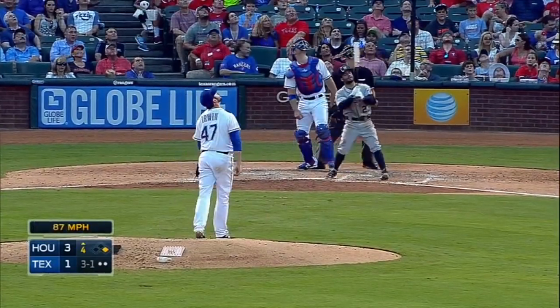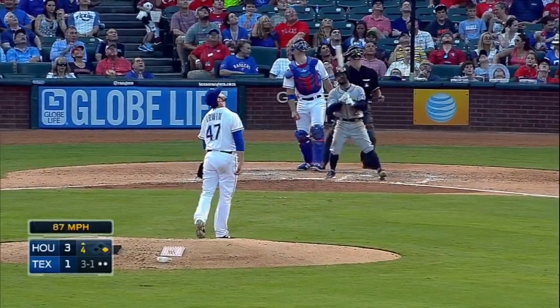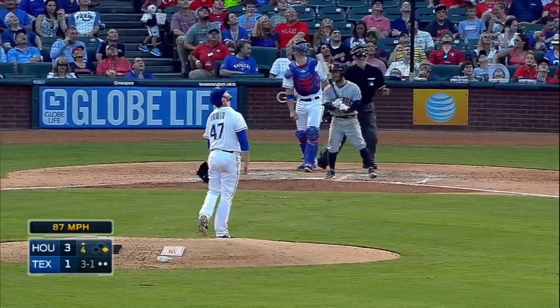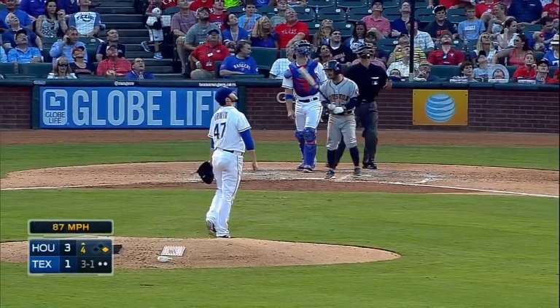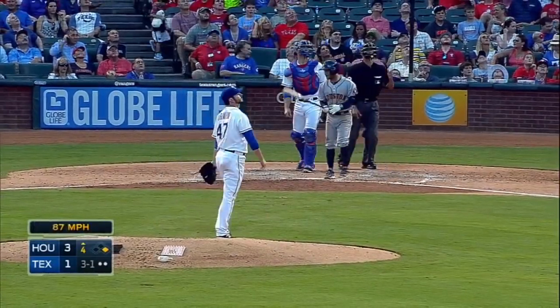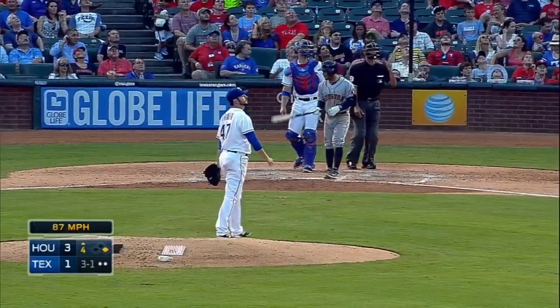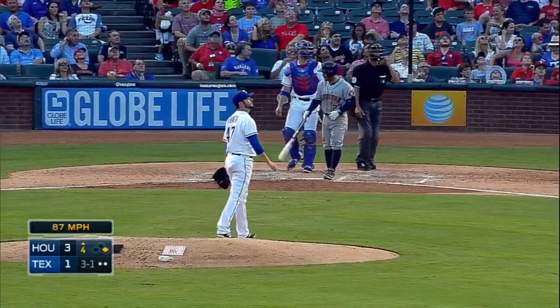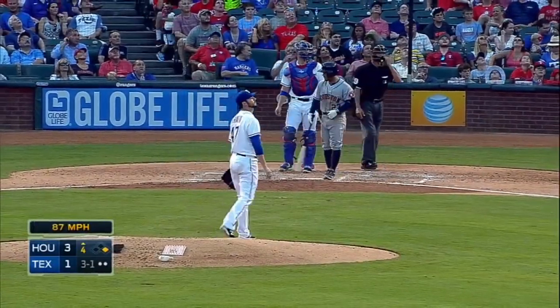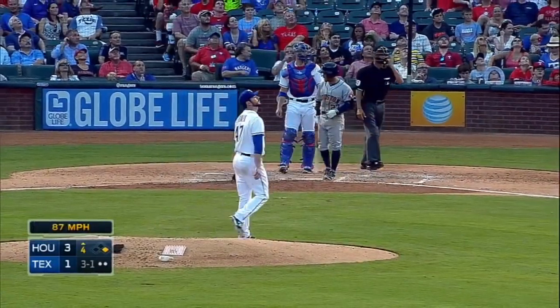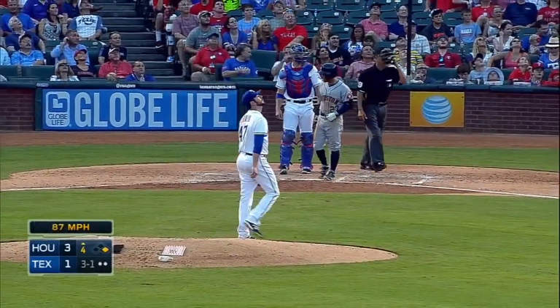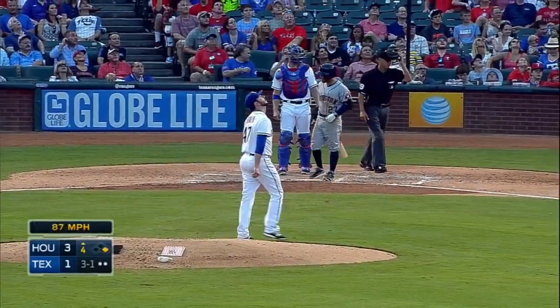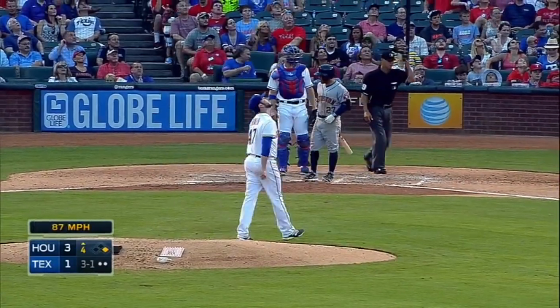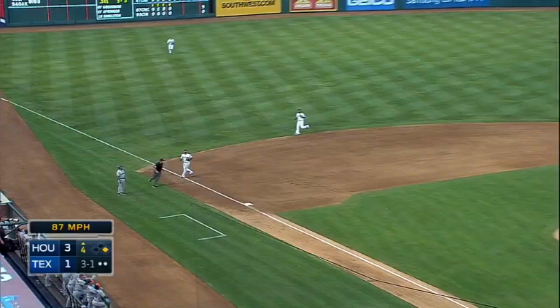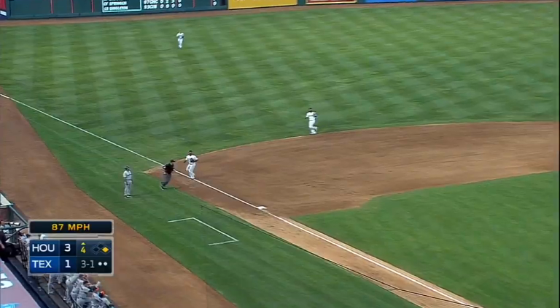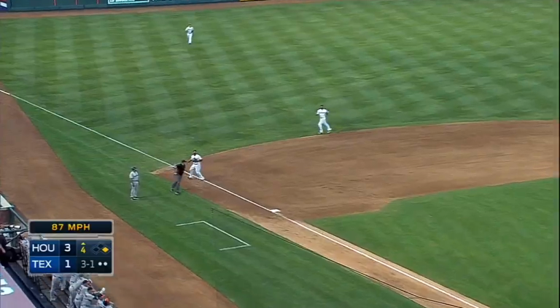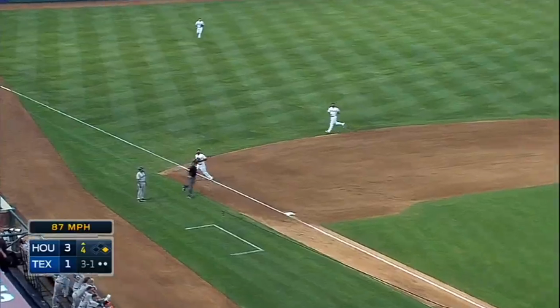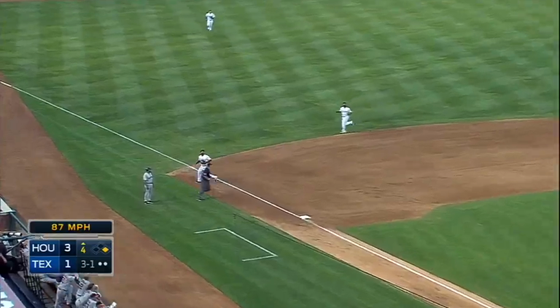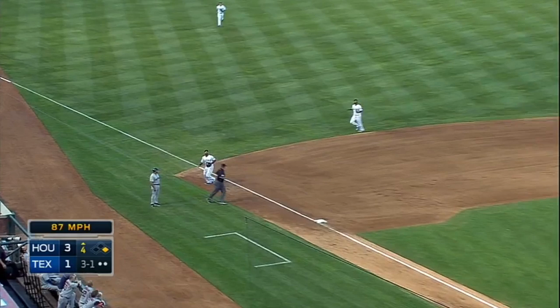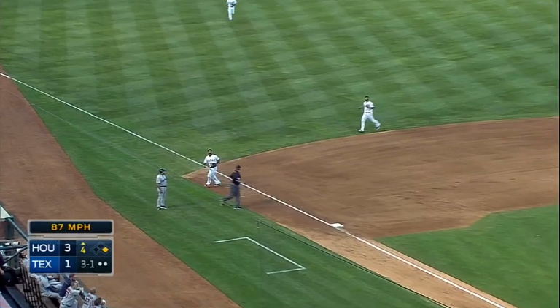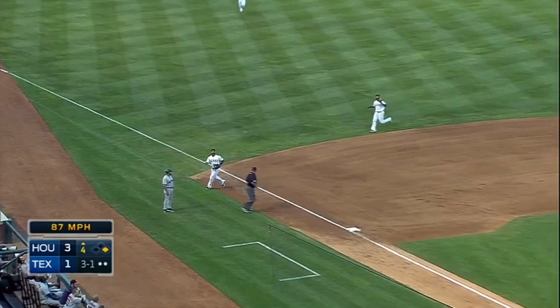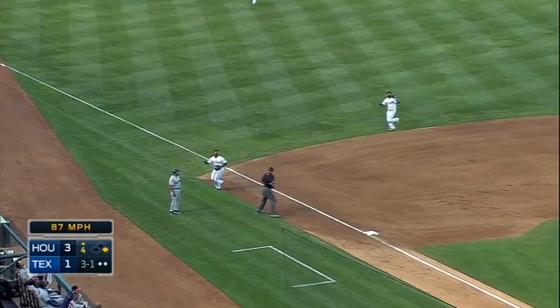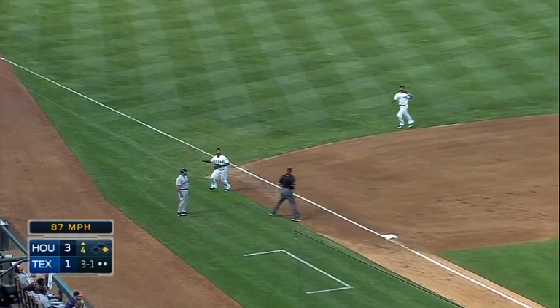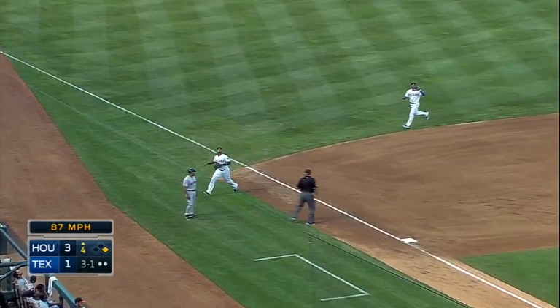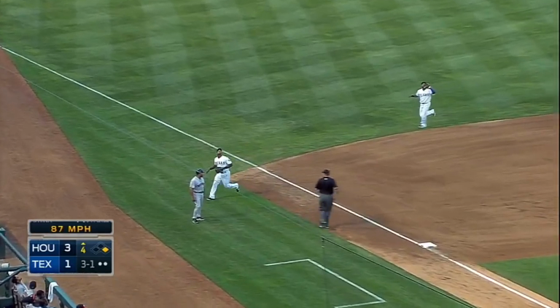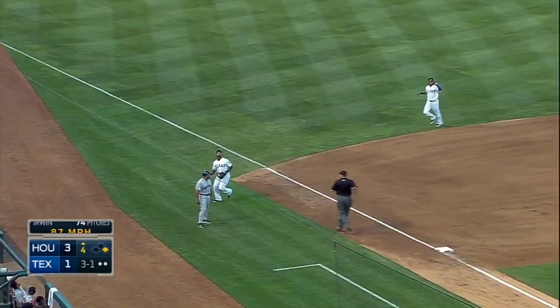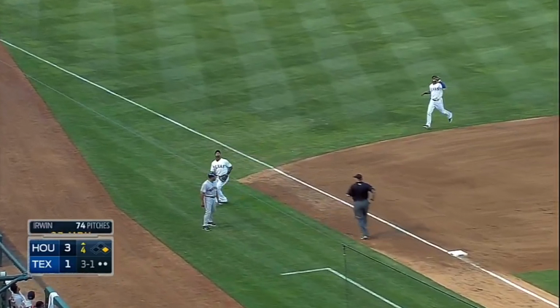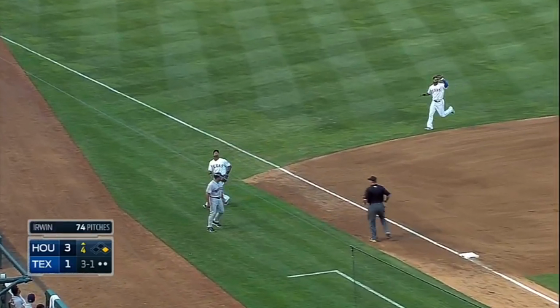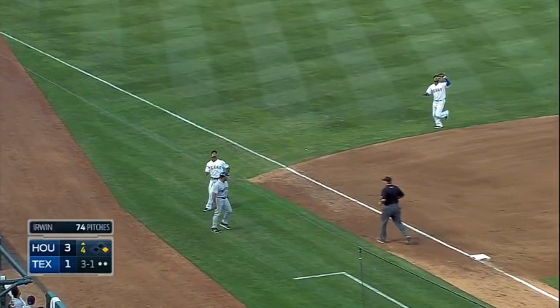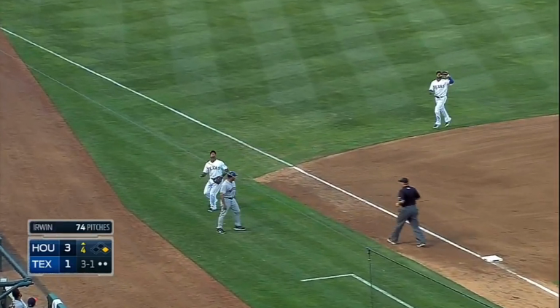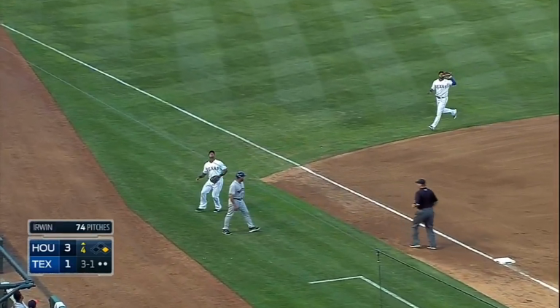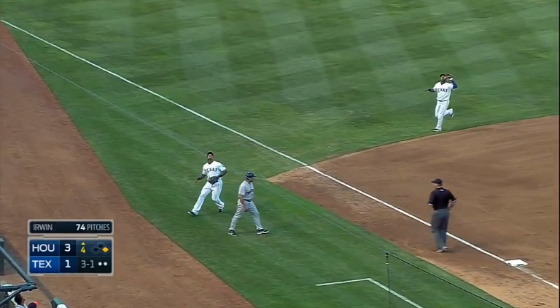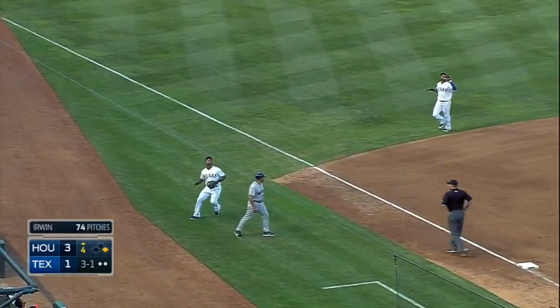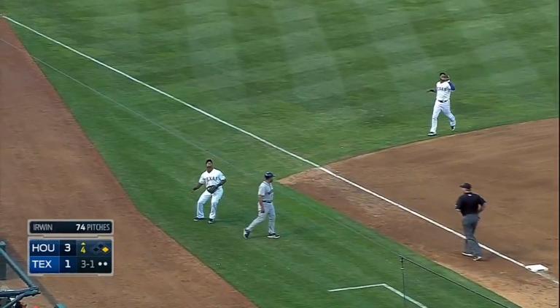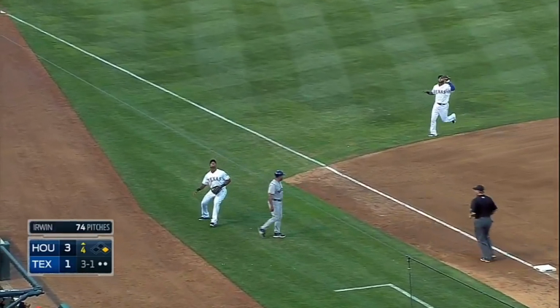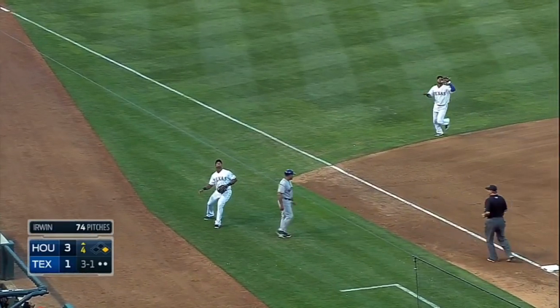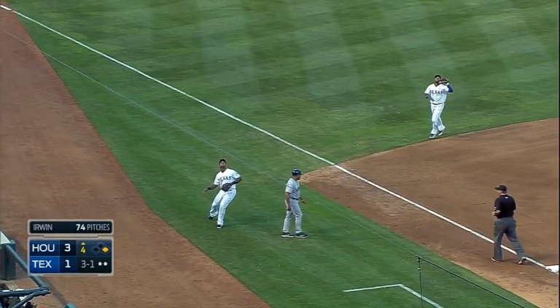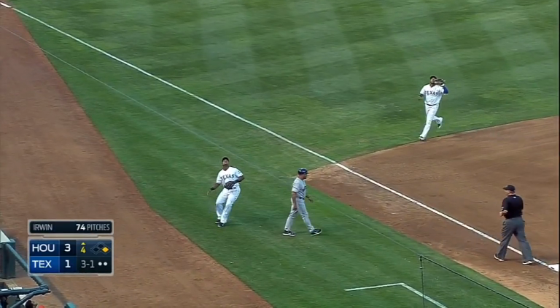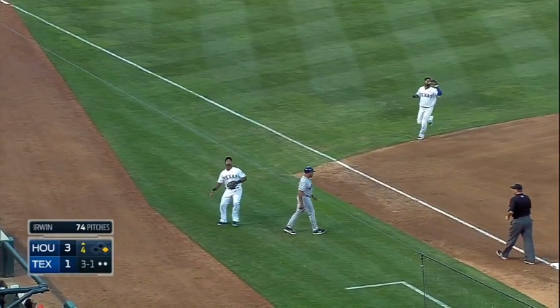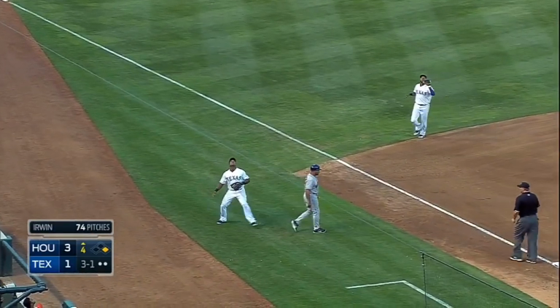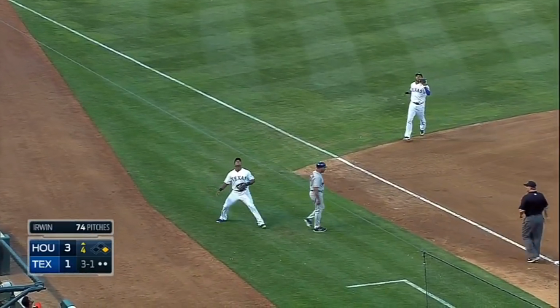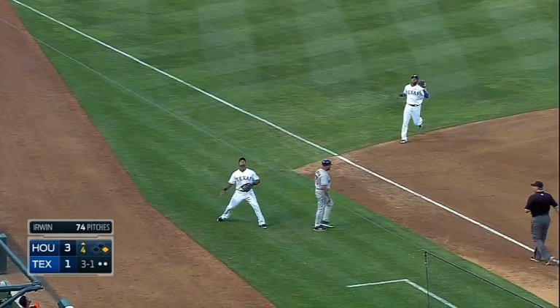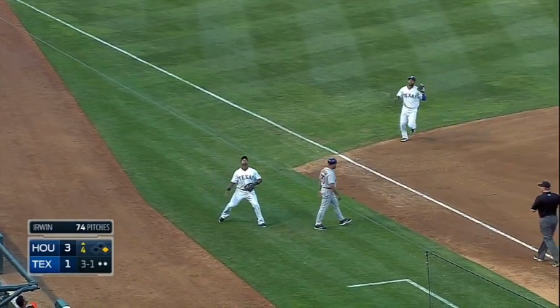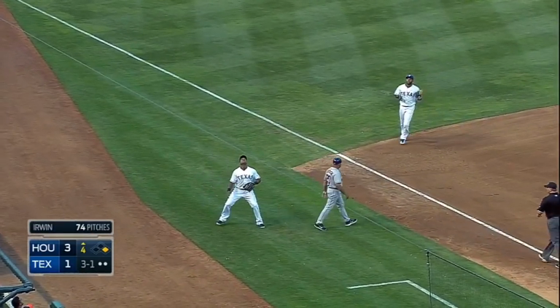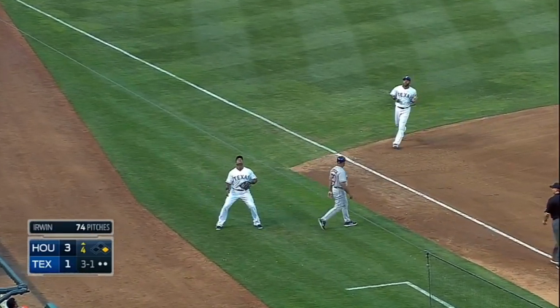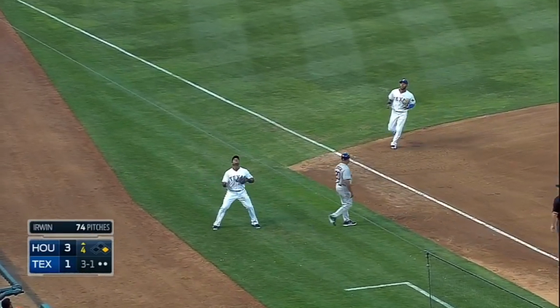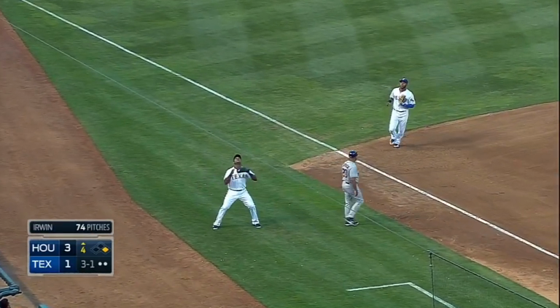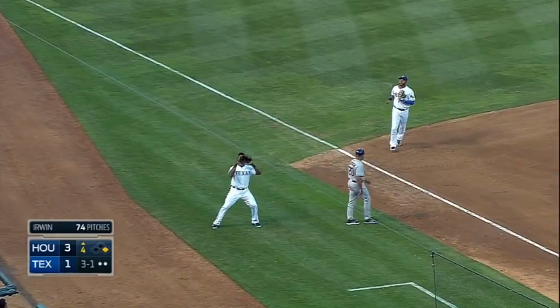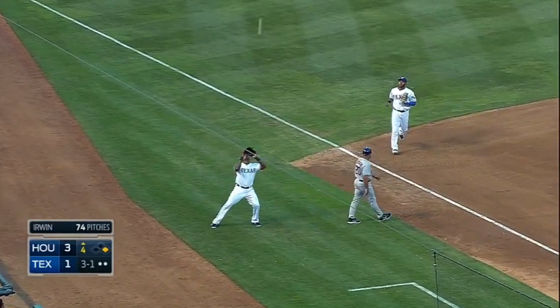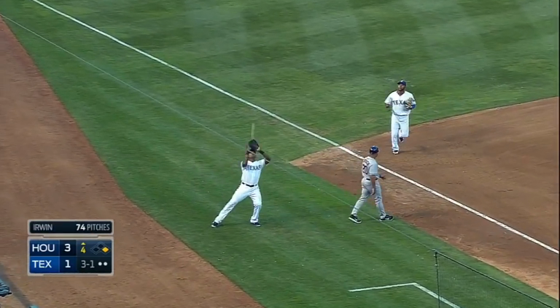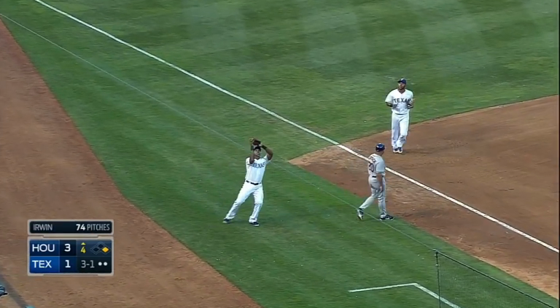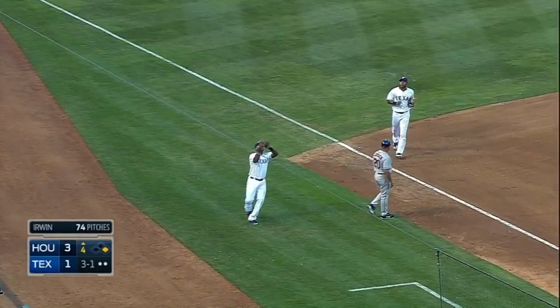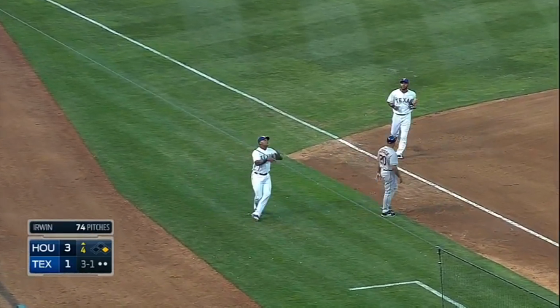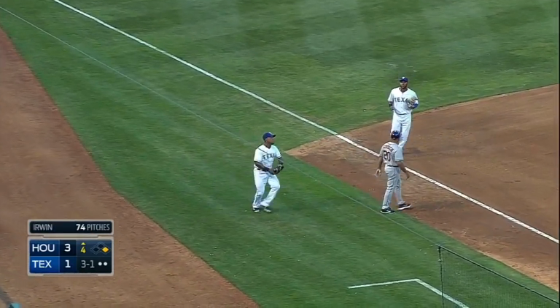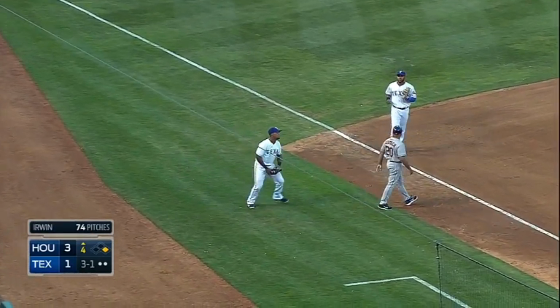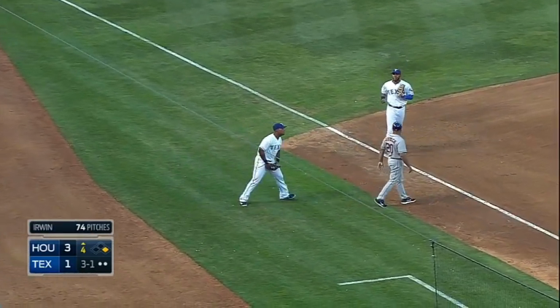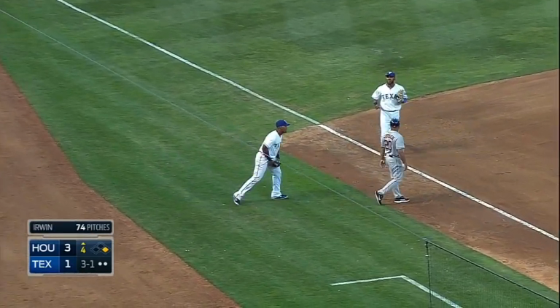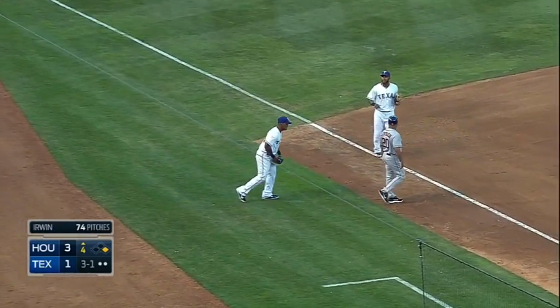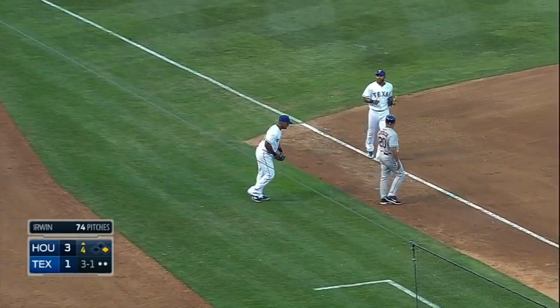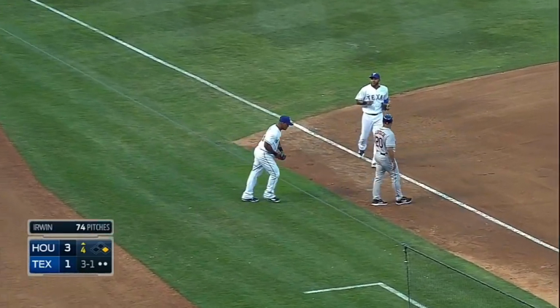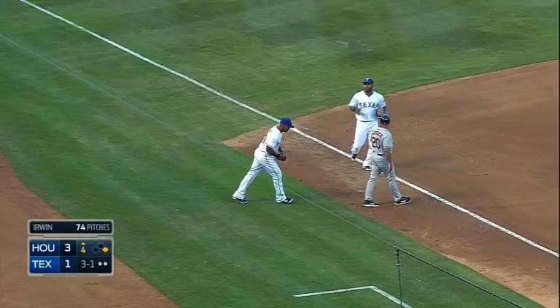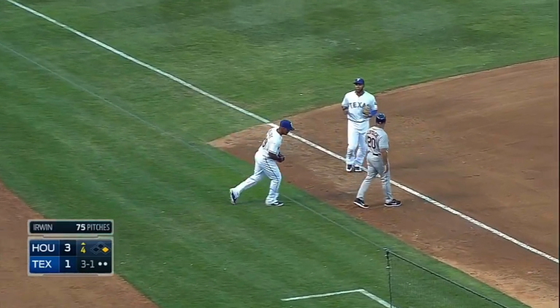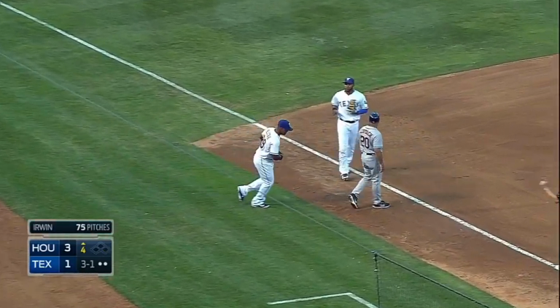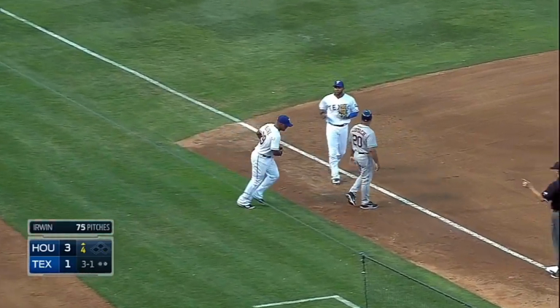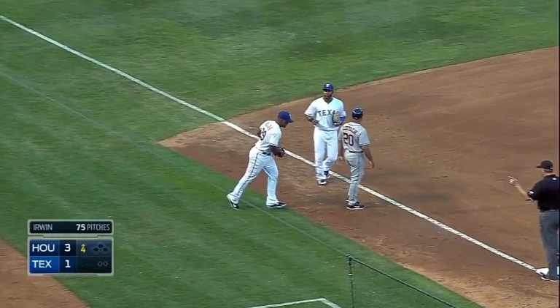Altuve pops it up — this one will stay in play. Beltran drifting into foul territory, puts it away.